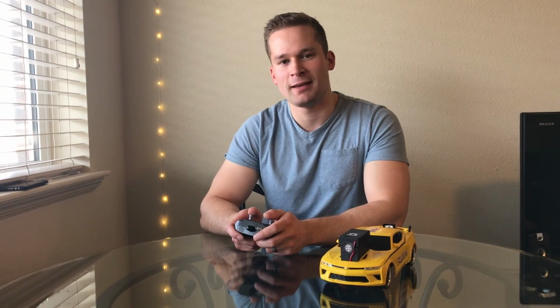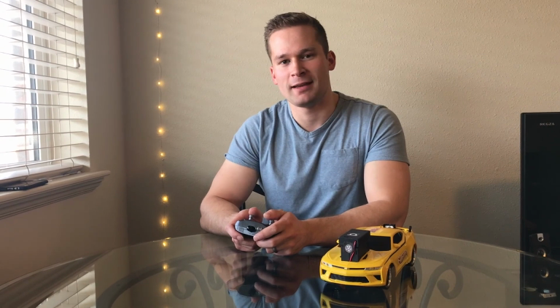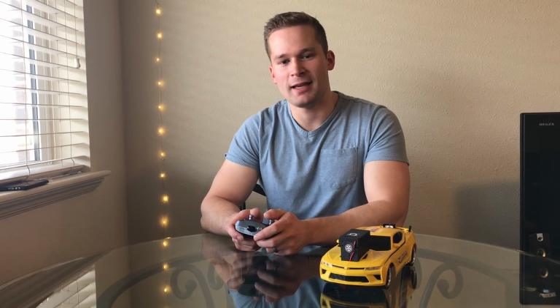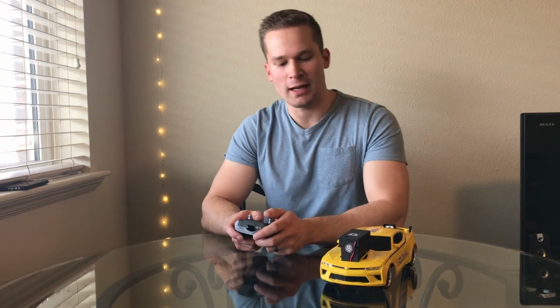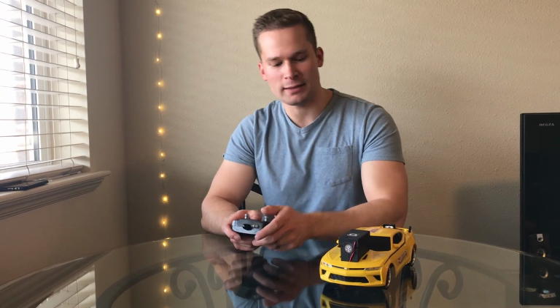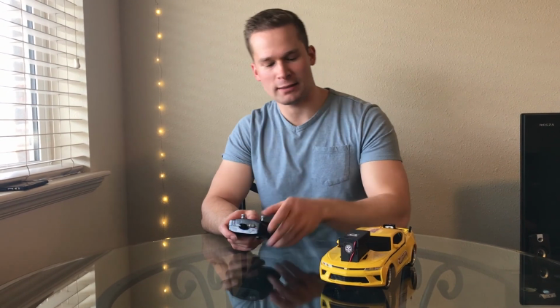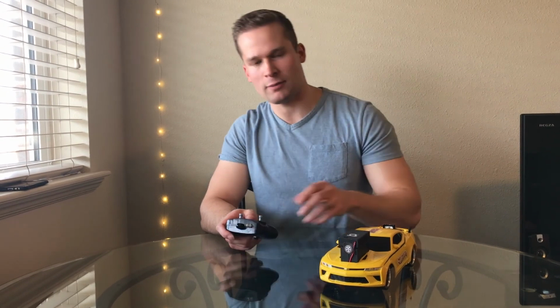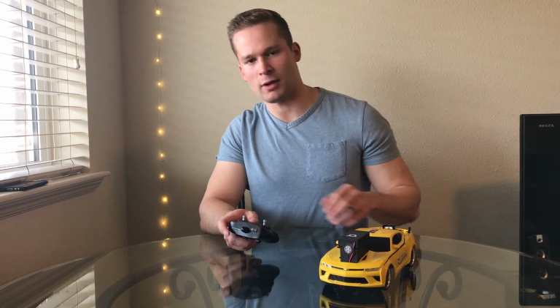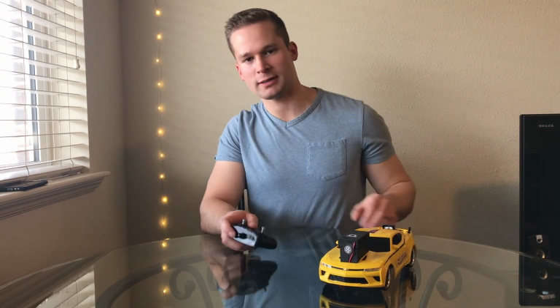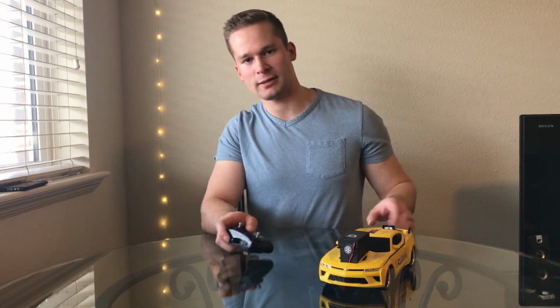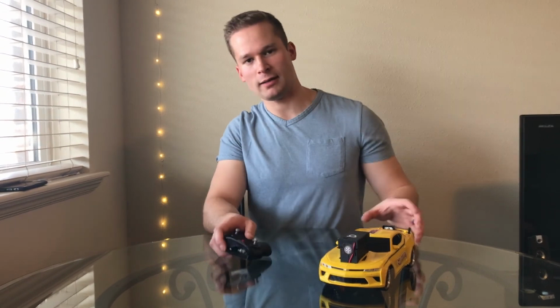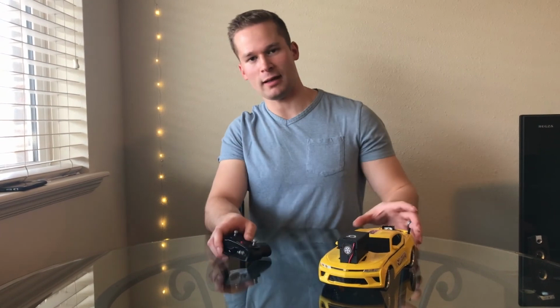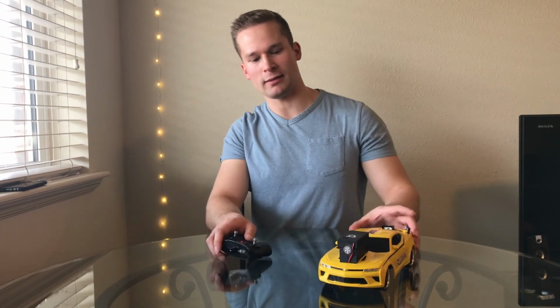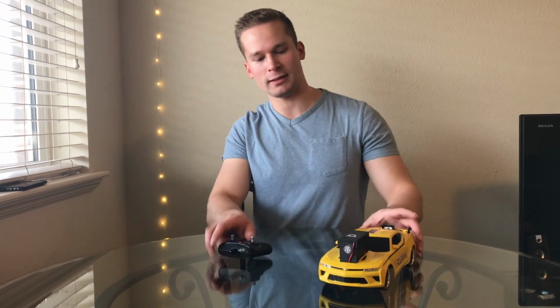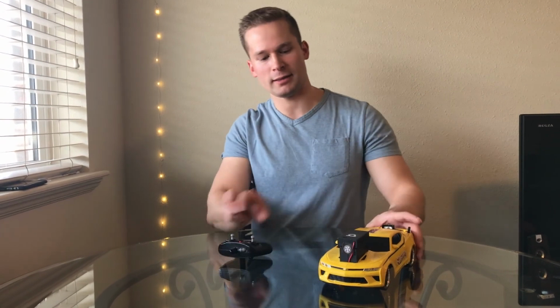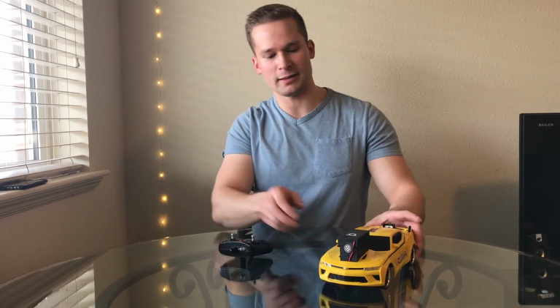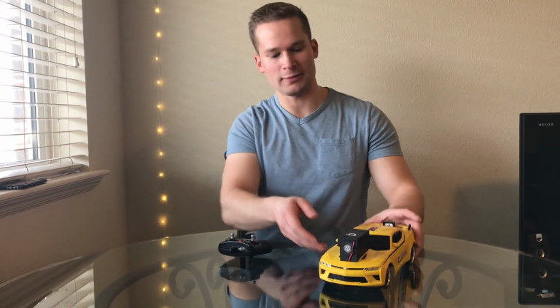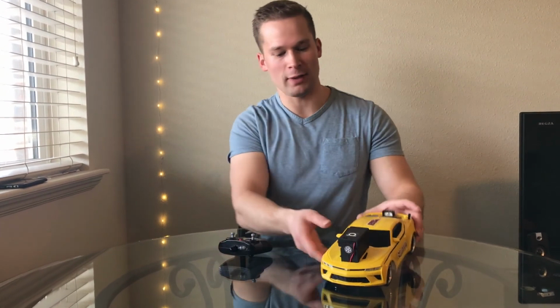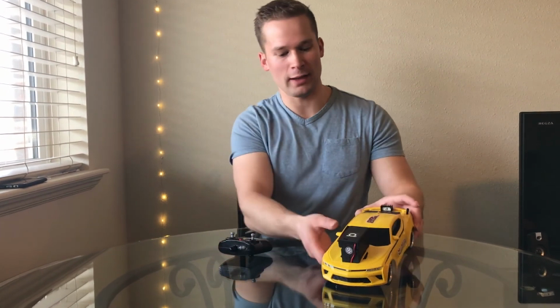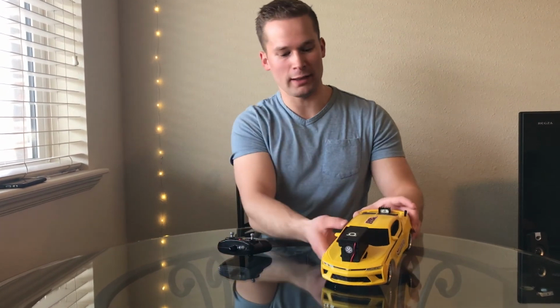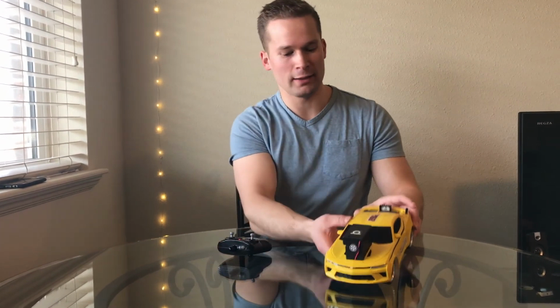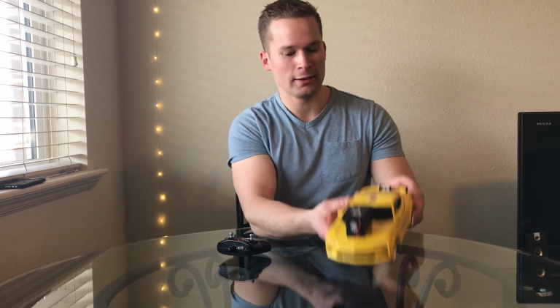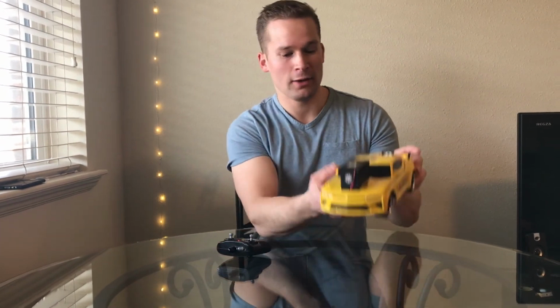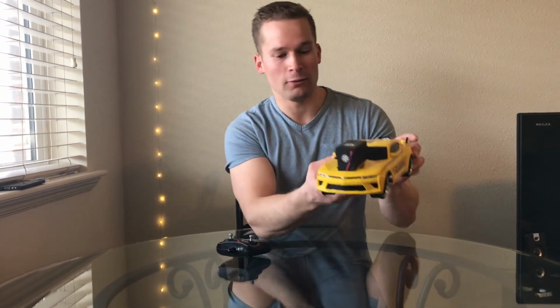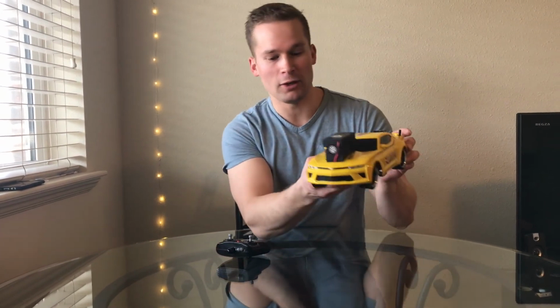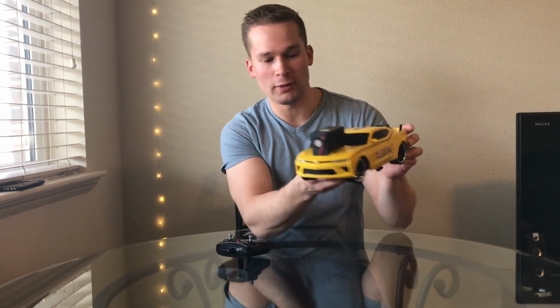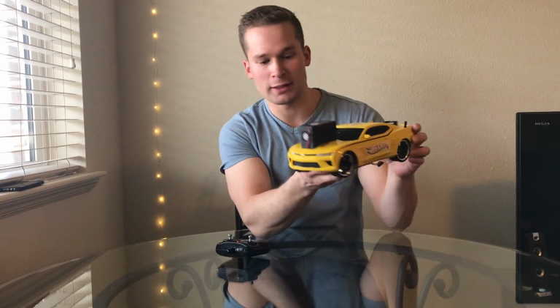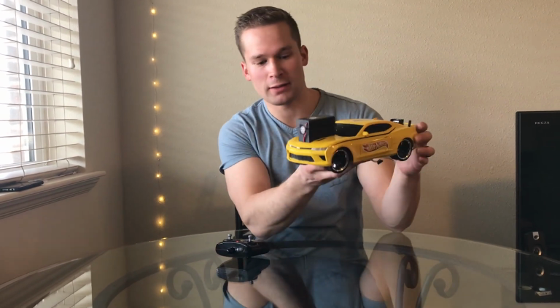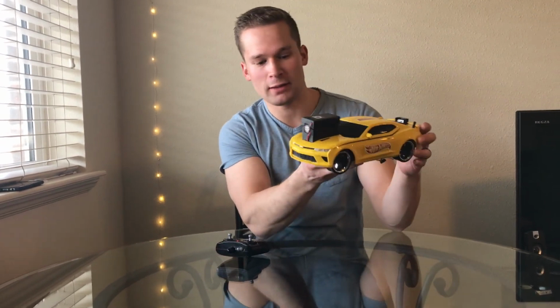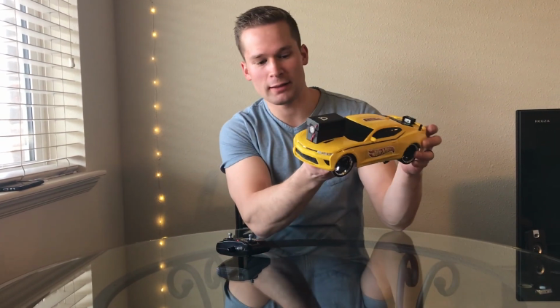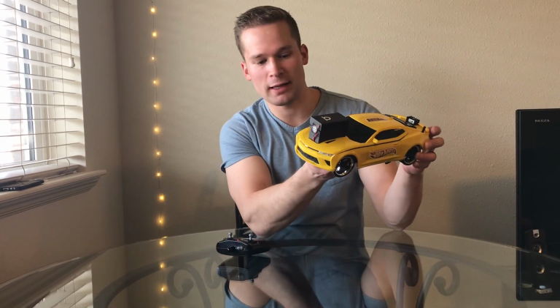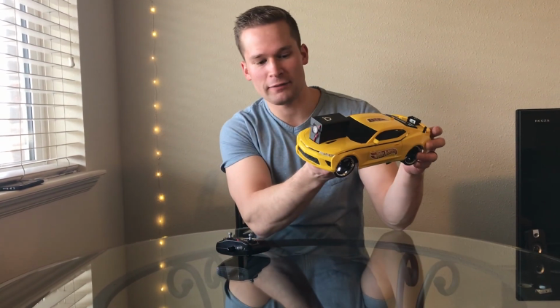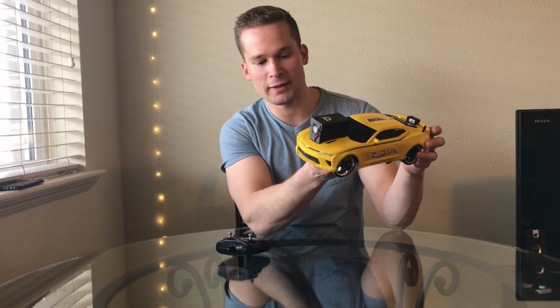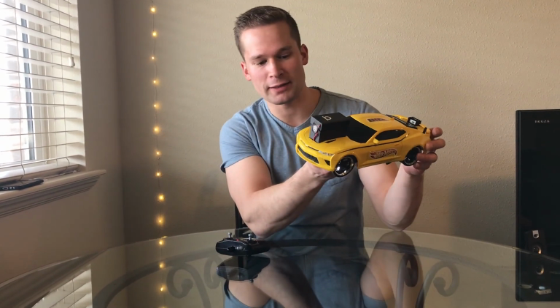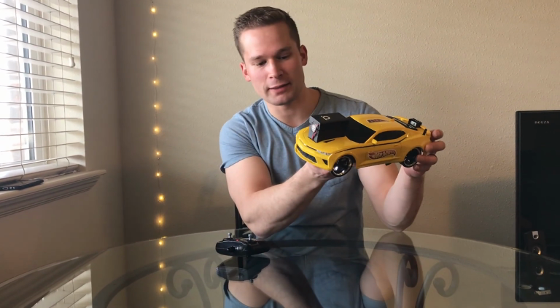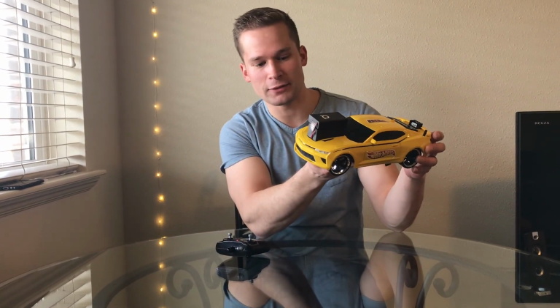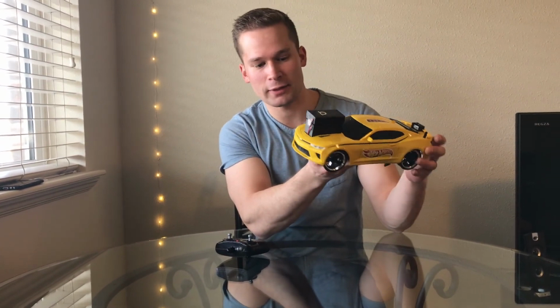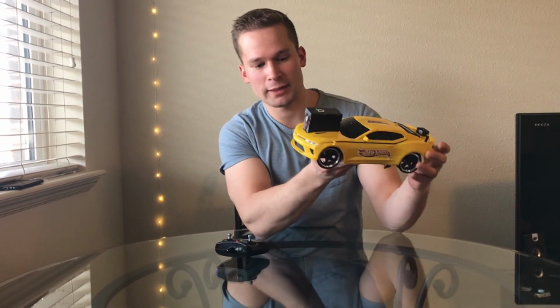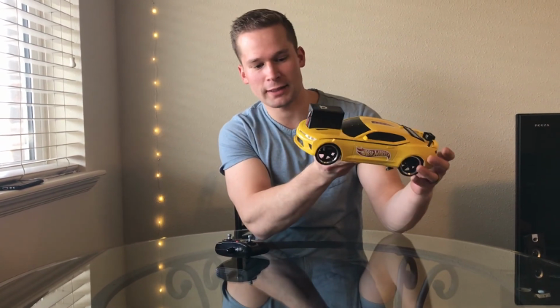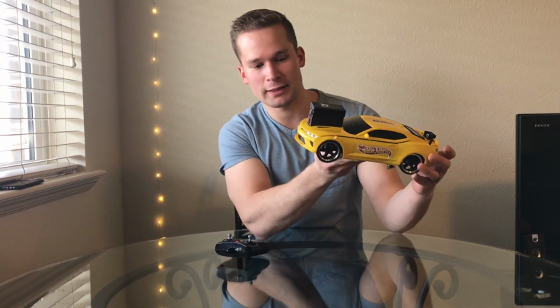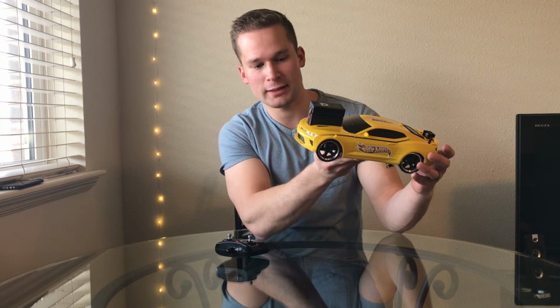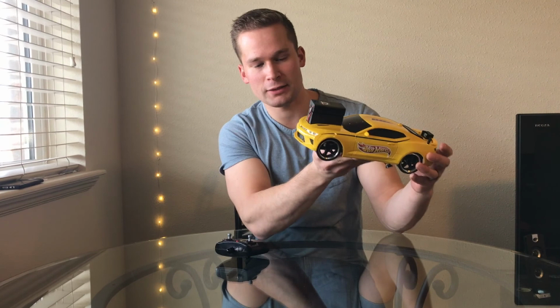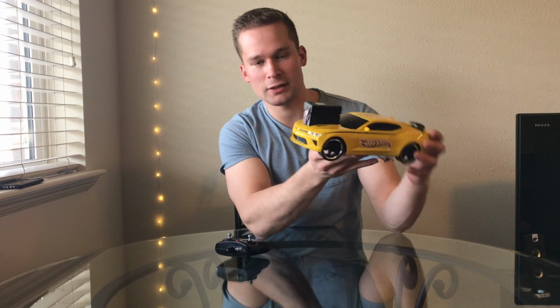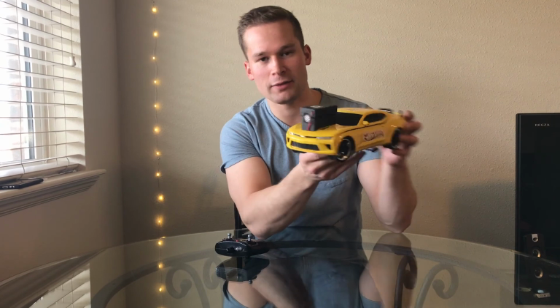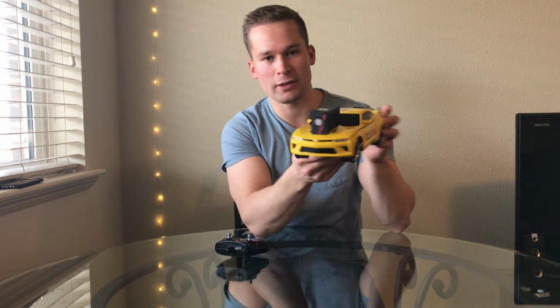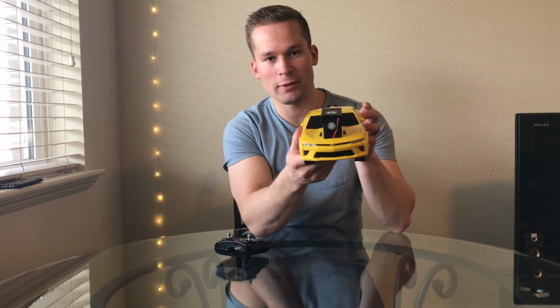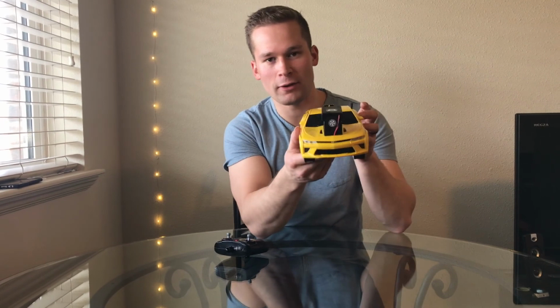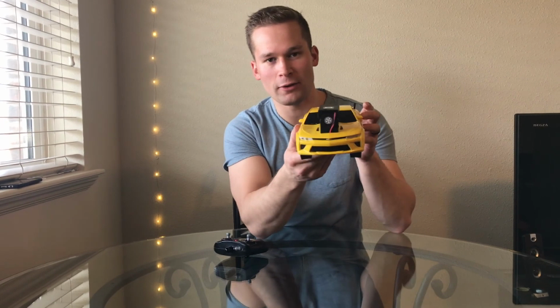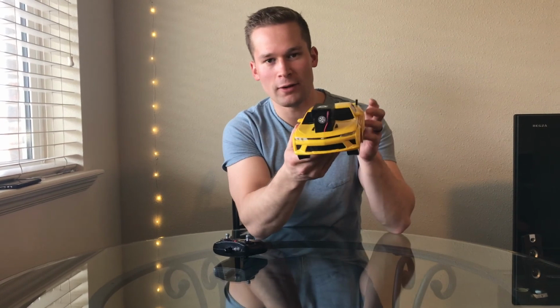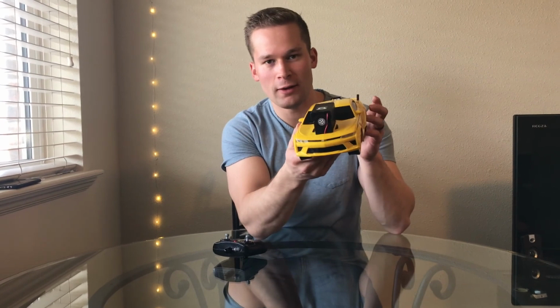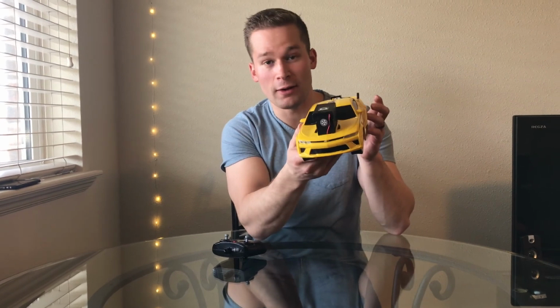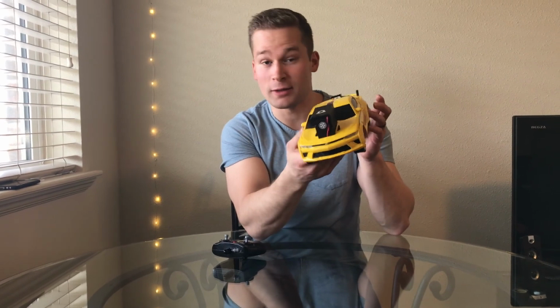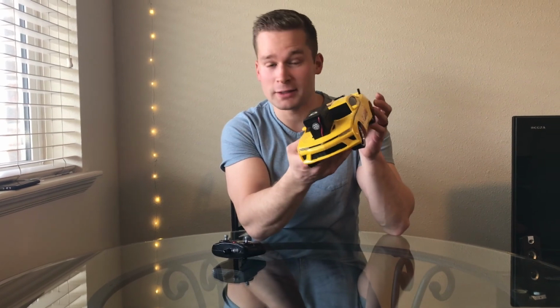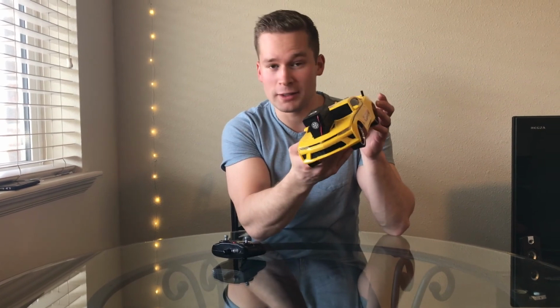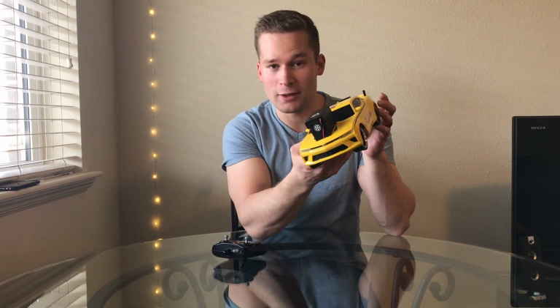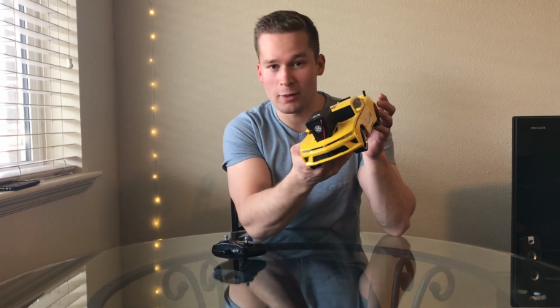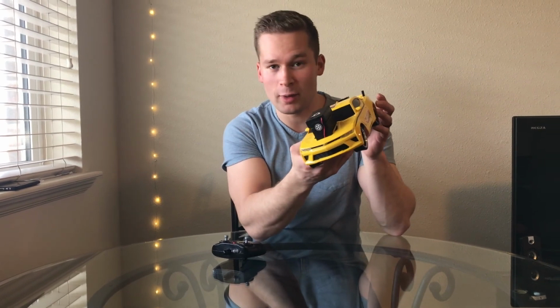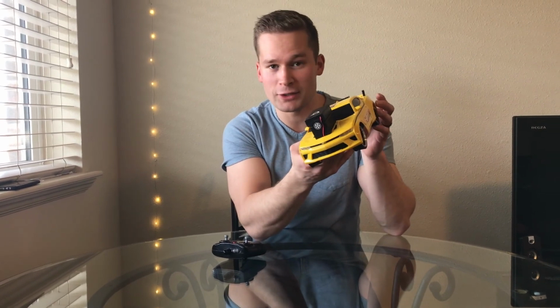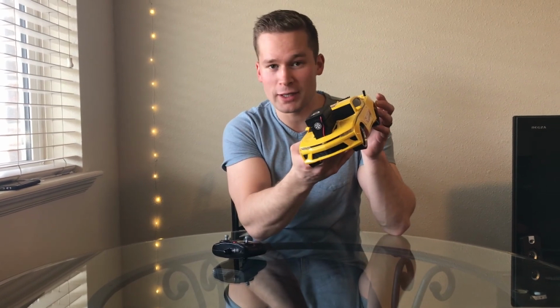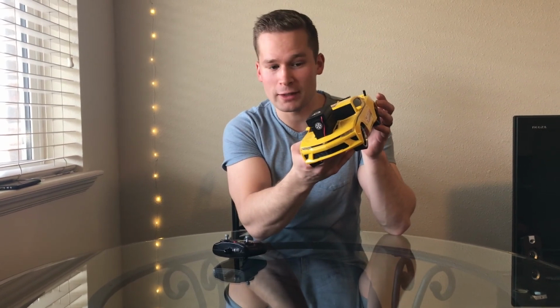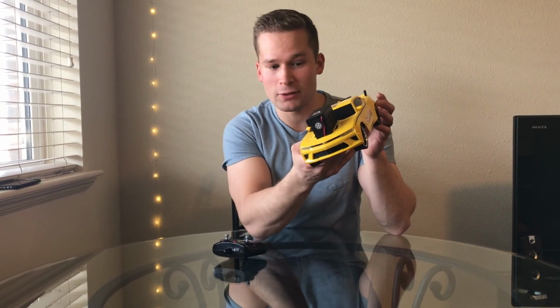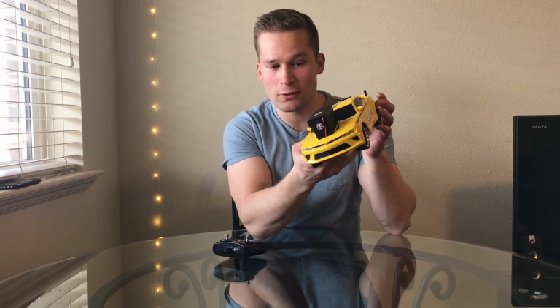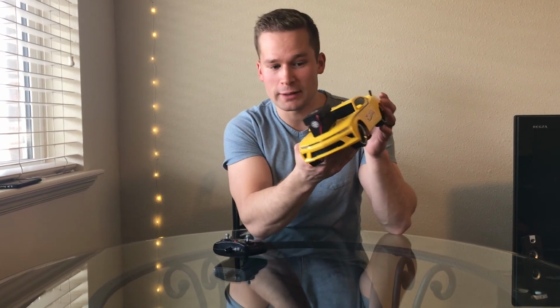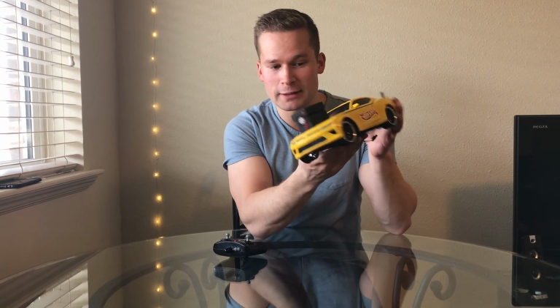Hey guys, I'm Austin and this is my — well, what started life as a 2016 Chevy Camaro RC car by Jada Toys.